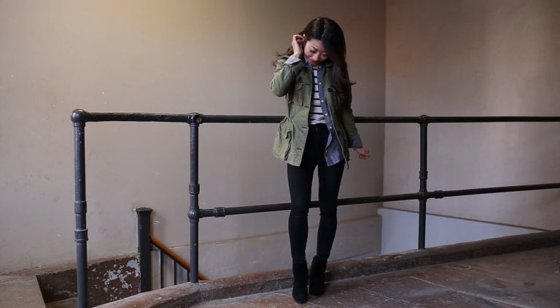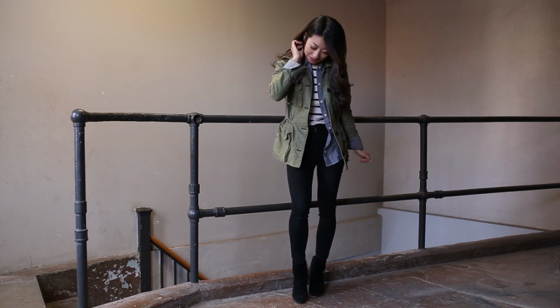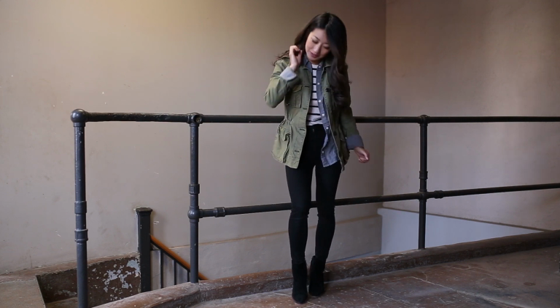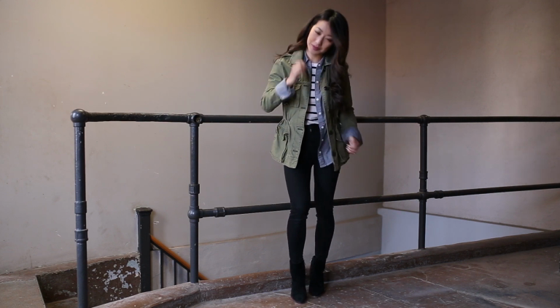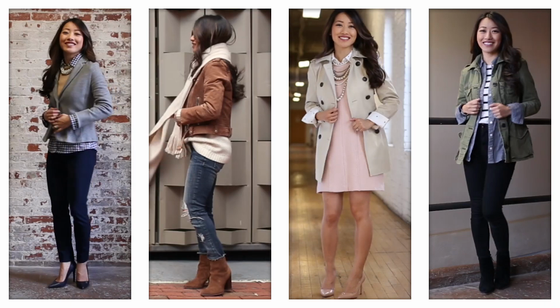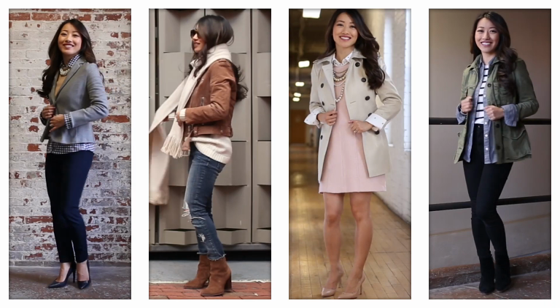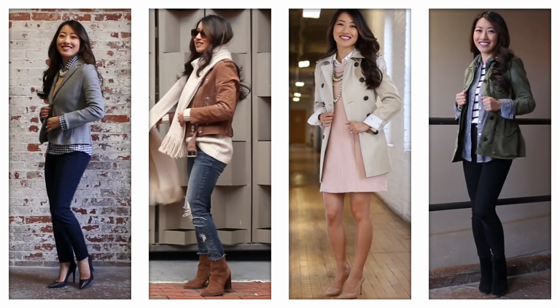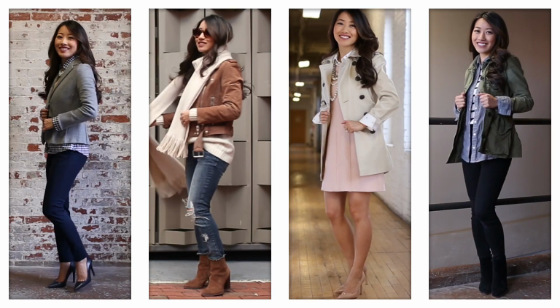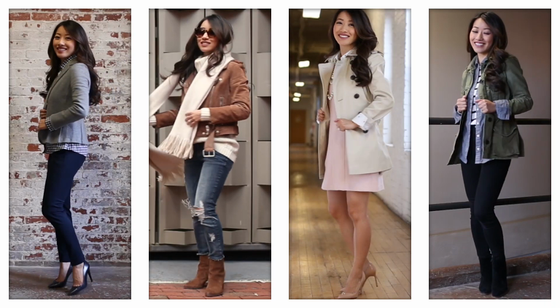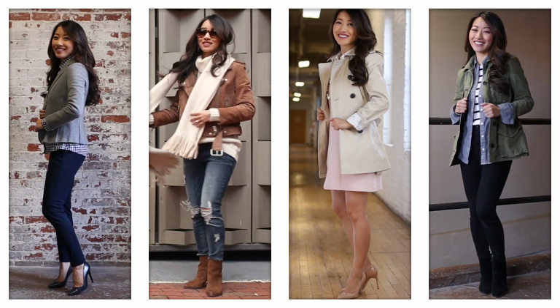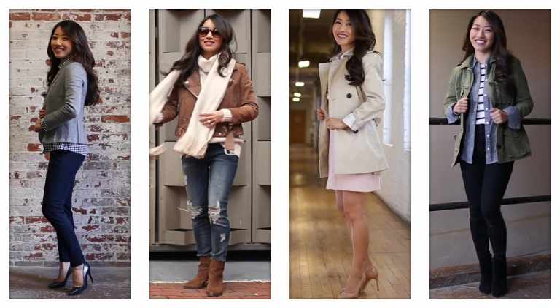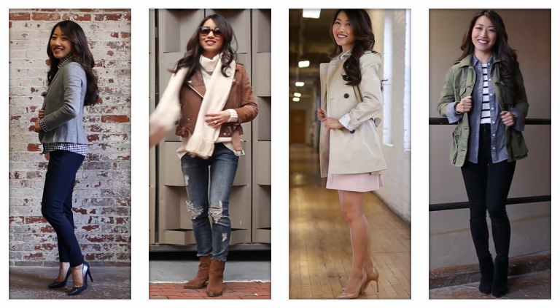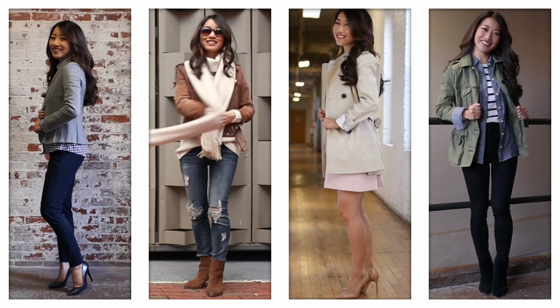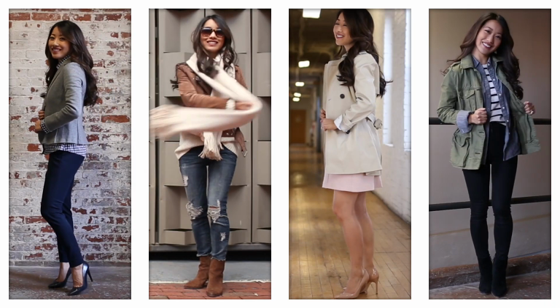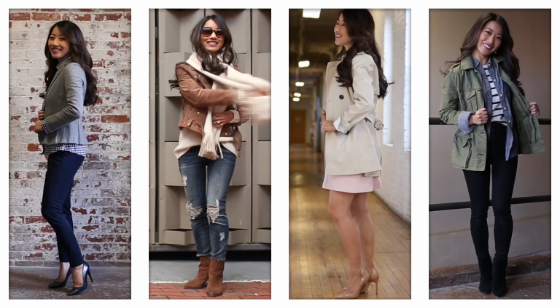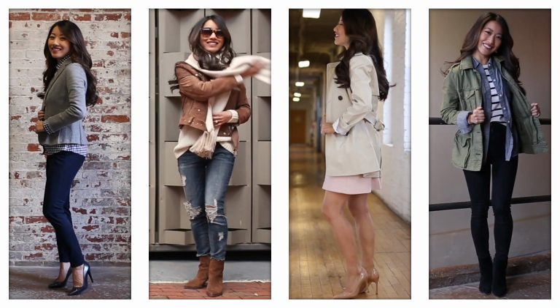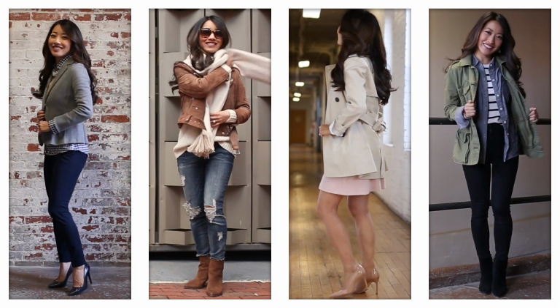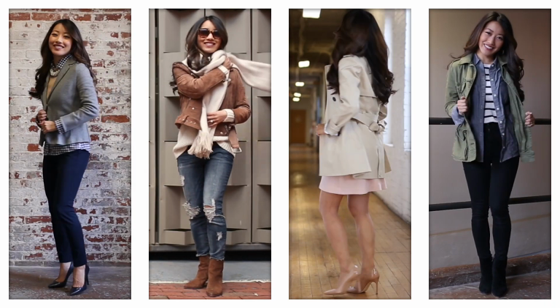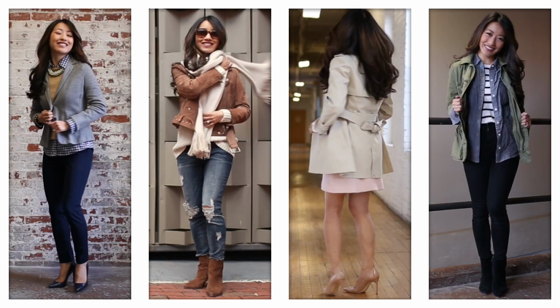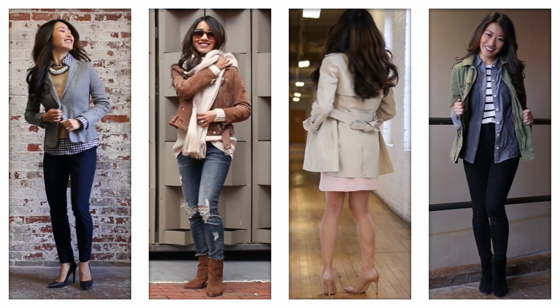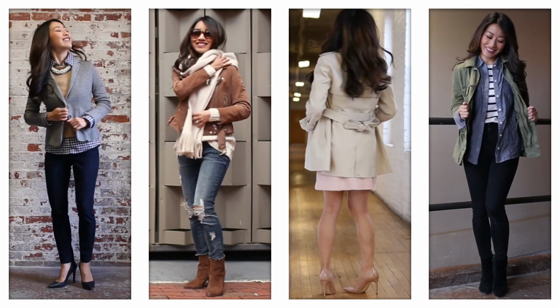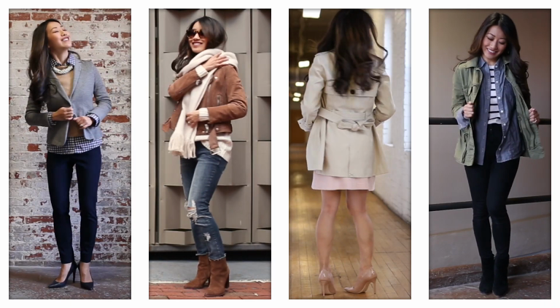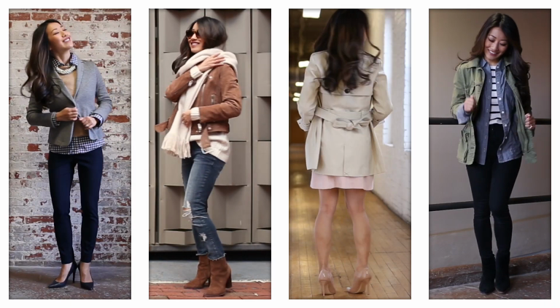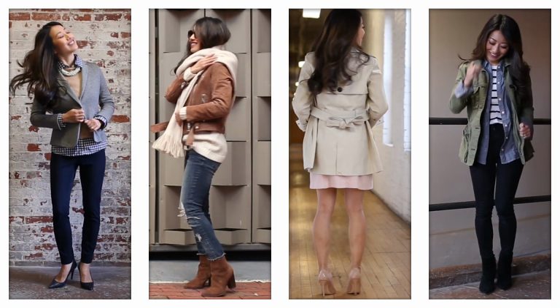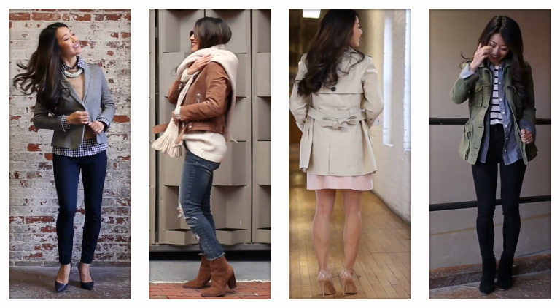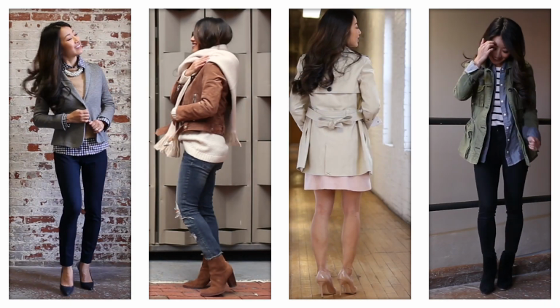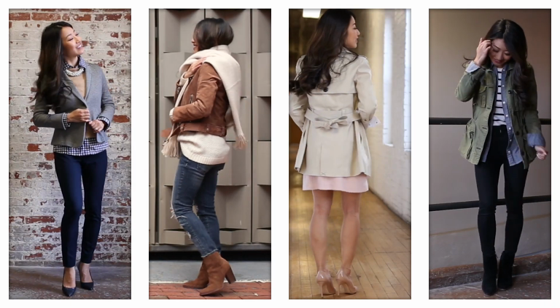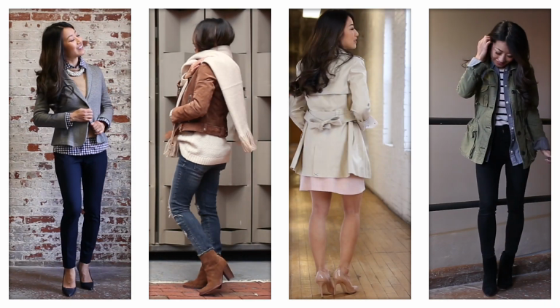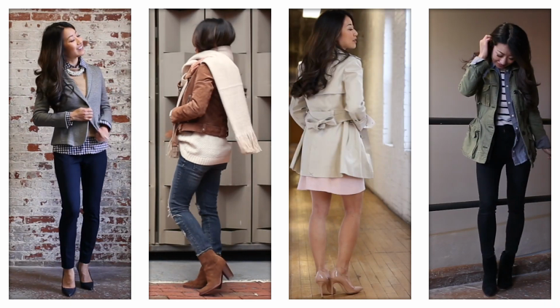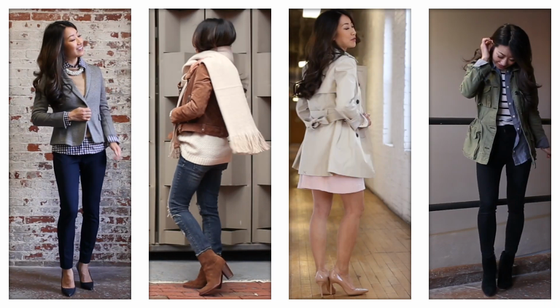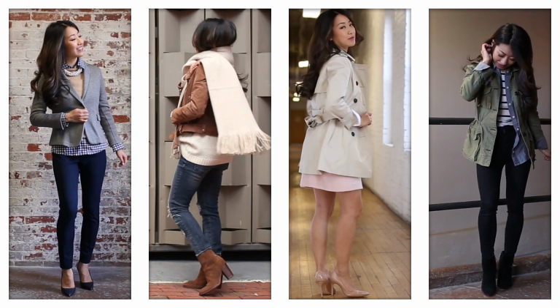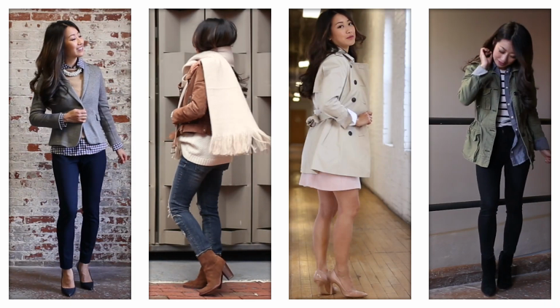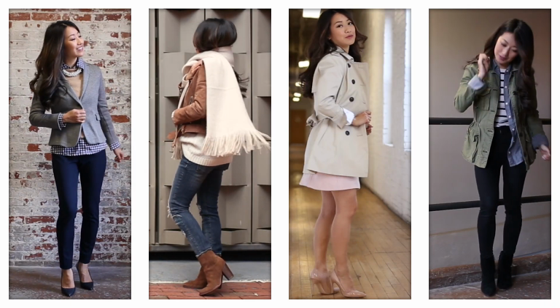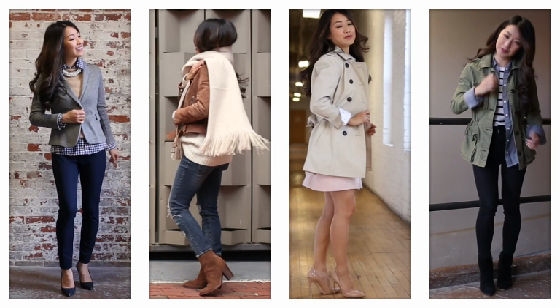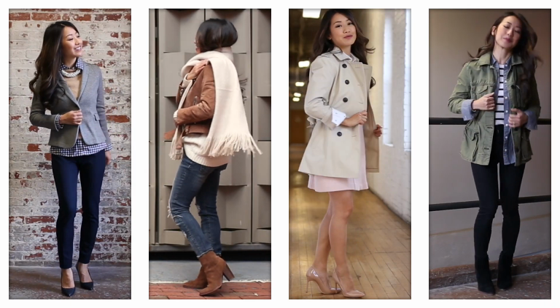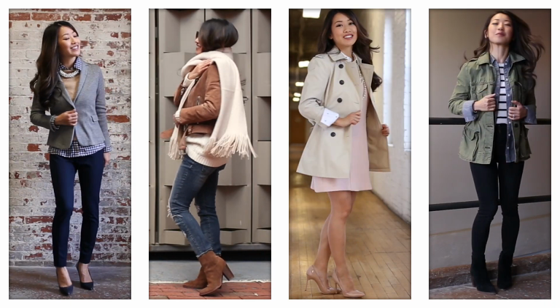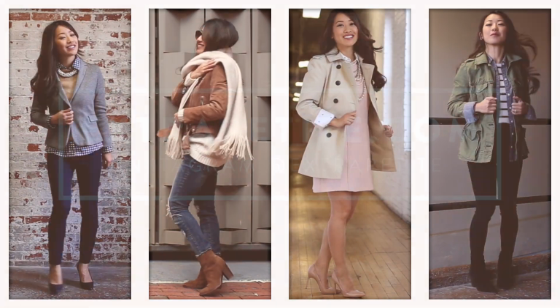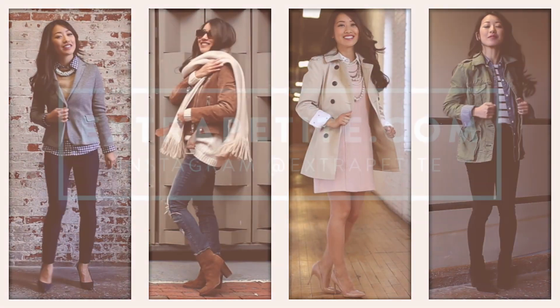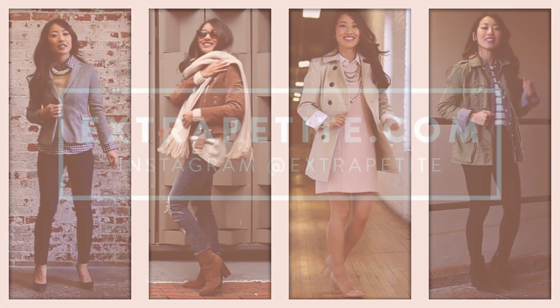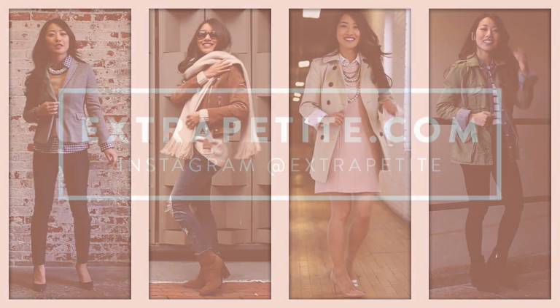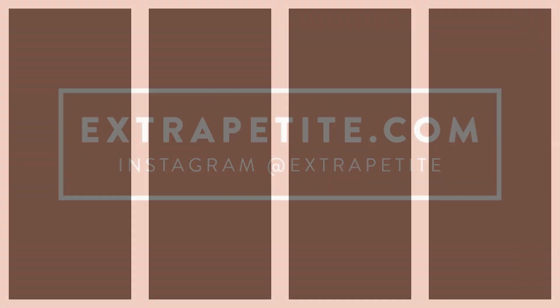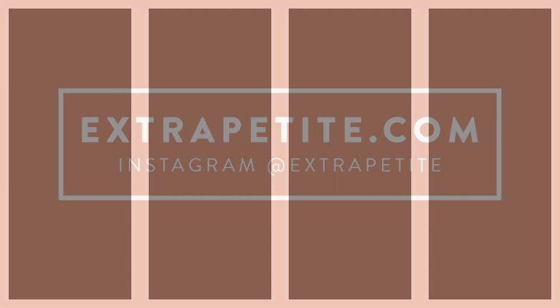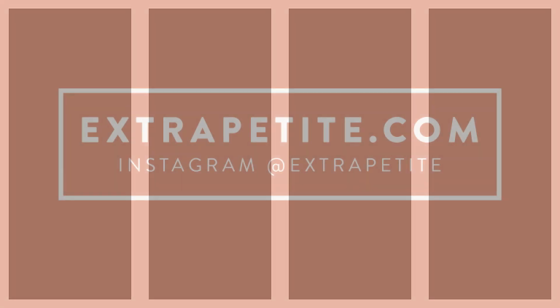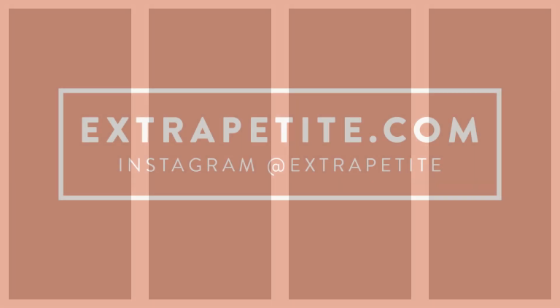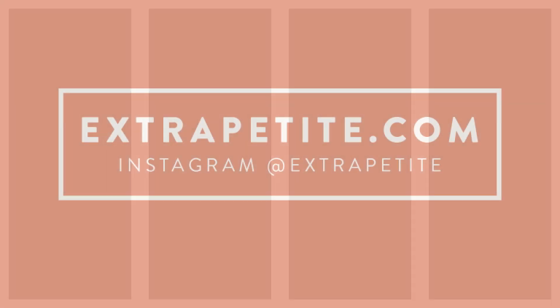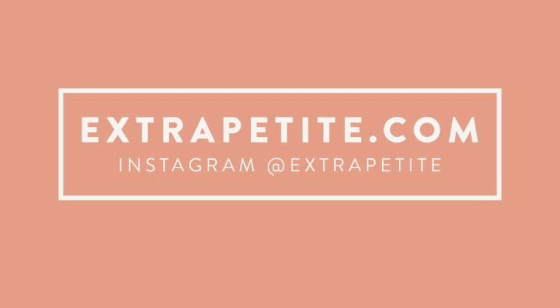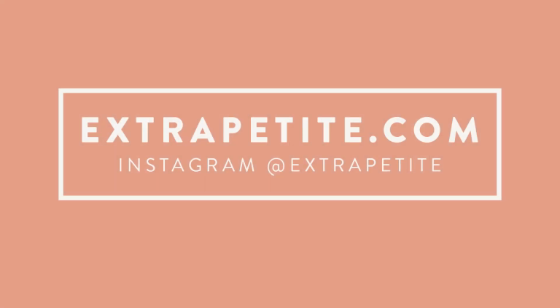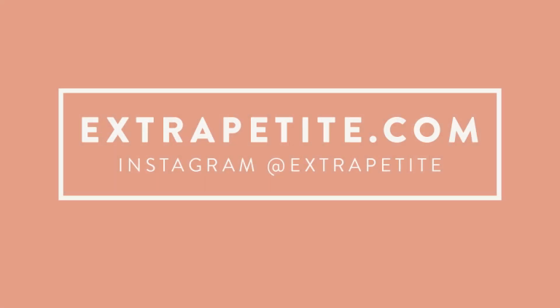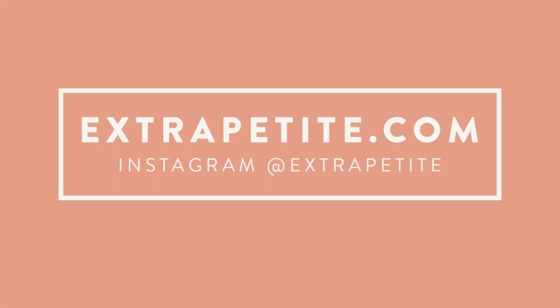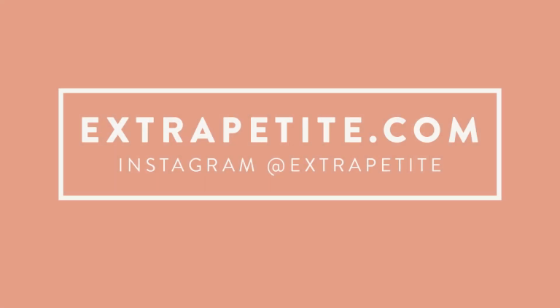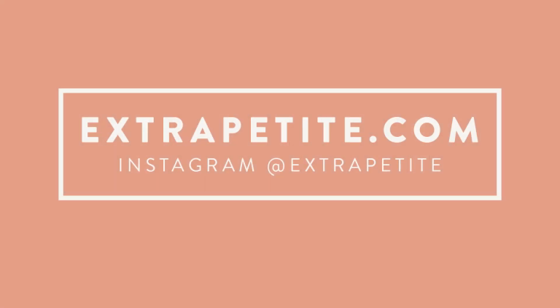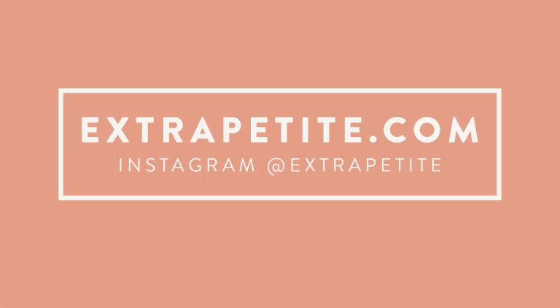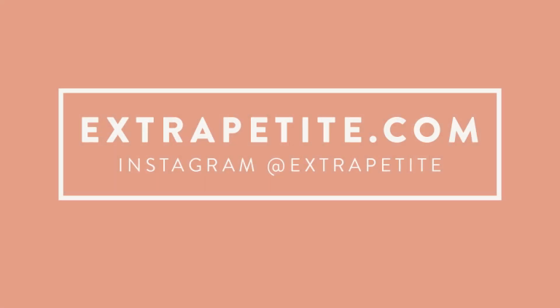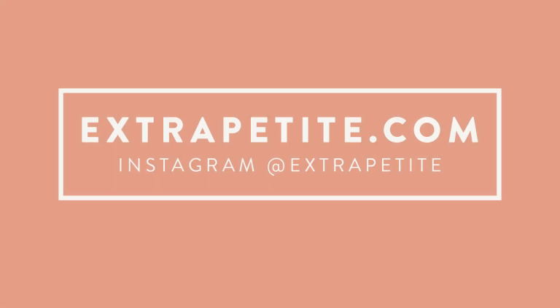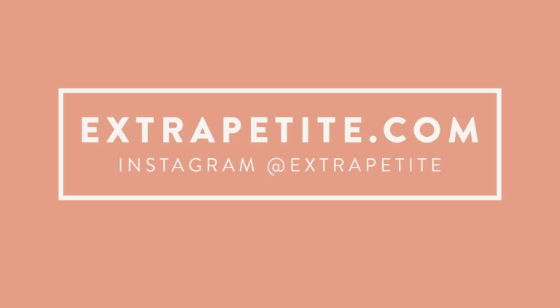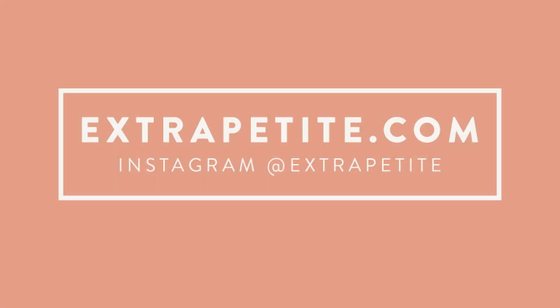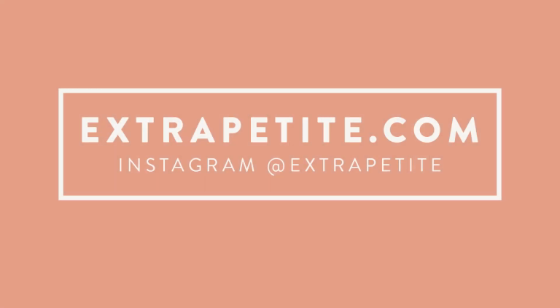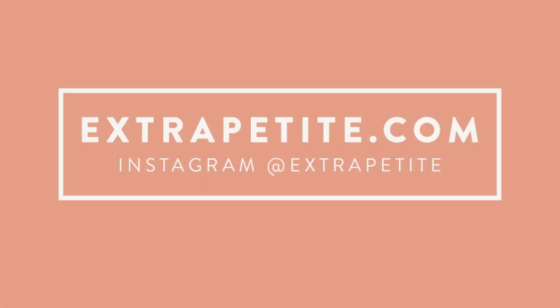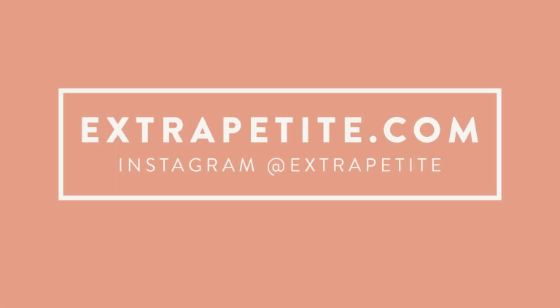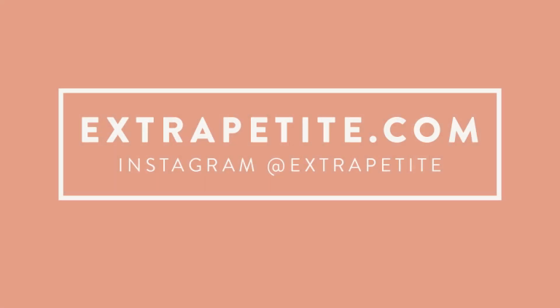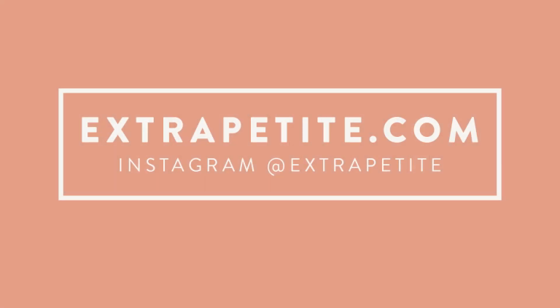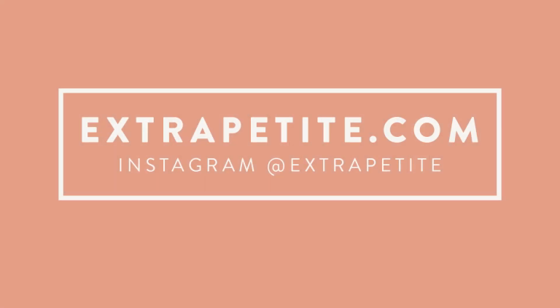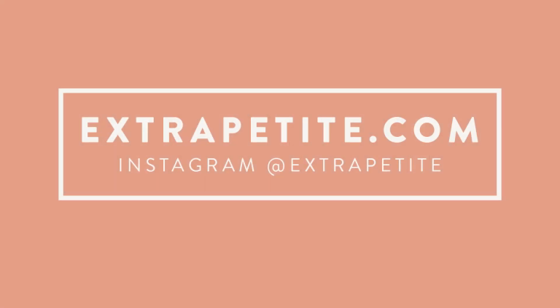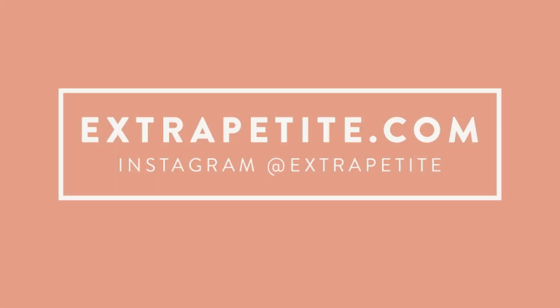I hope these ideas help you get the most out of the items in your own closet. Thank you so much for watching and don't forget to subscribe!